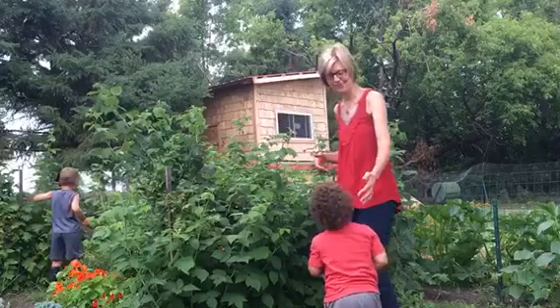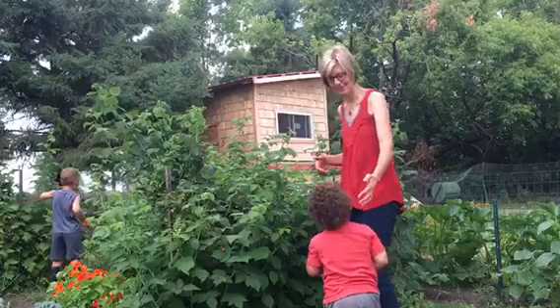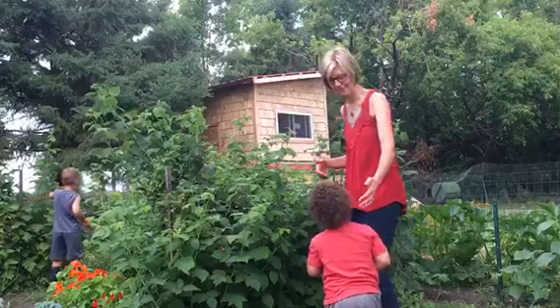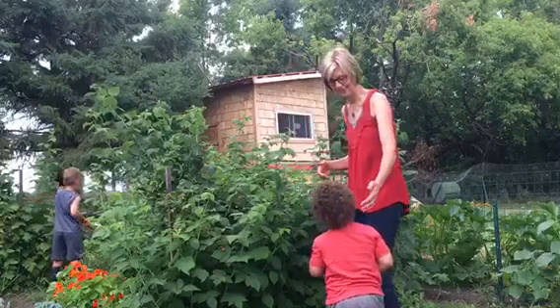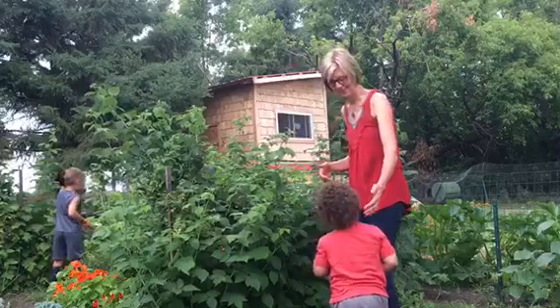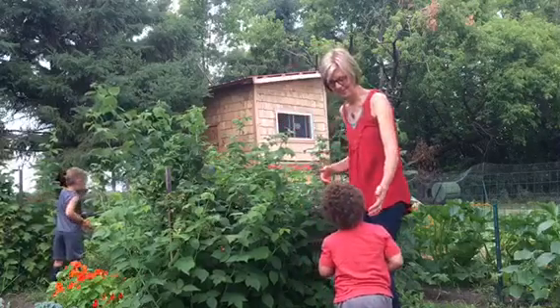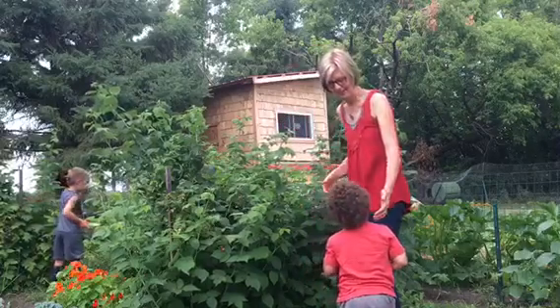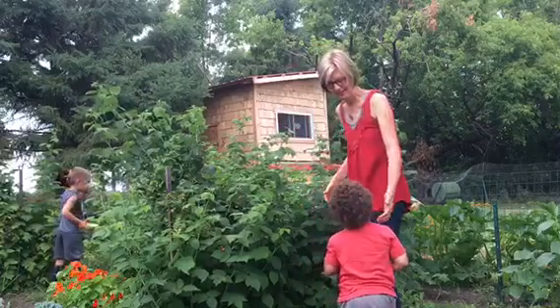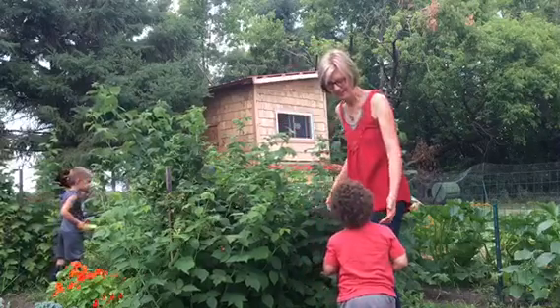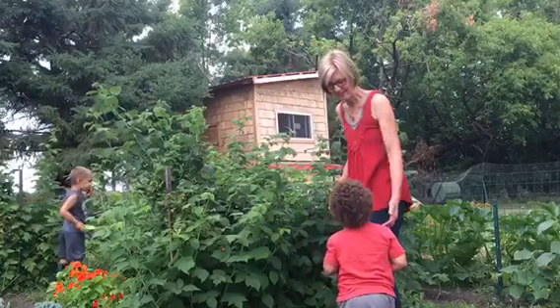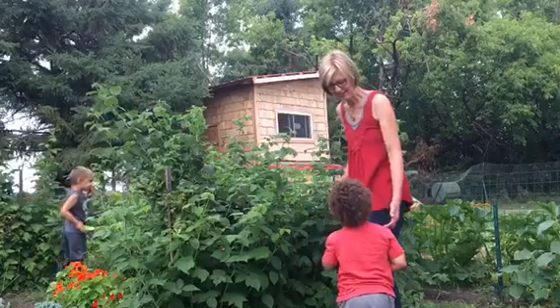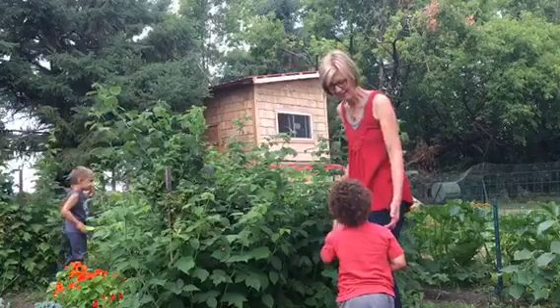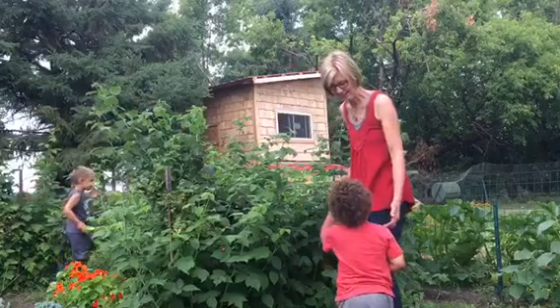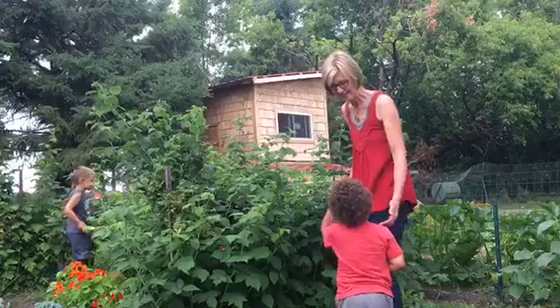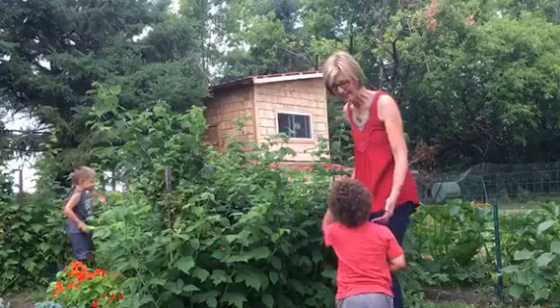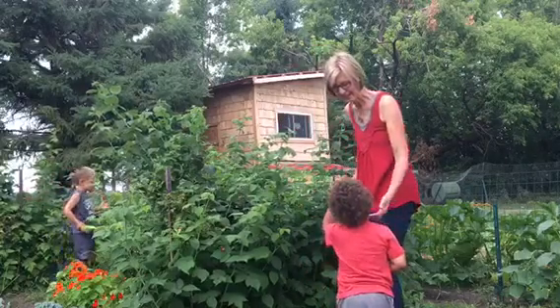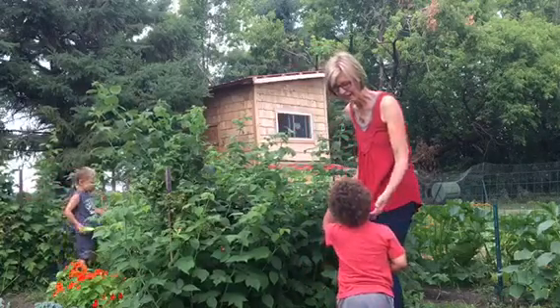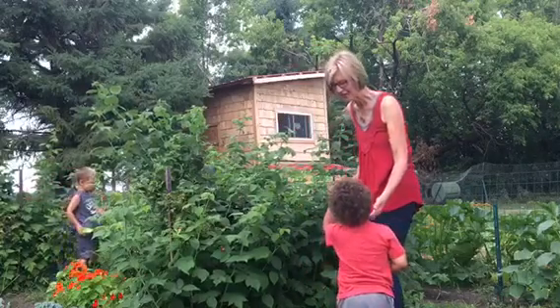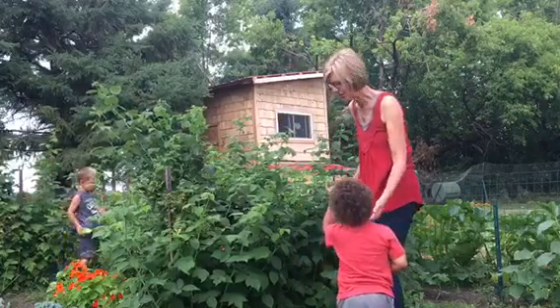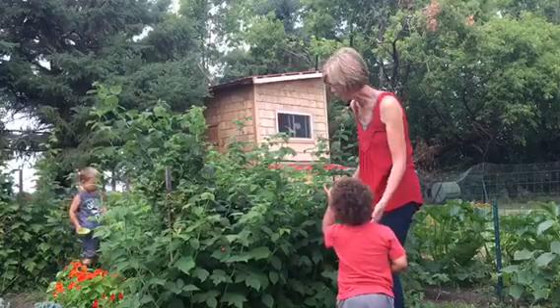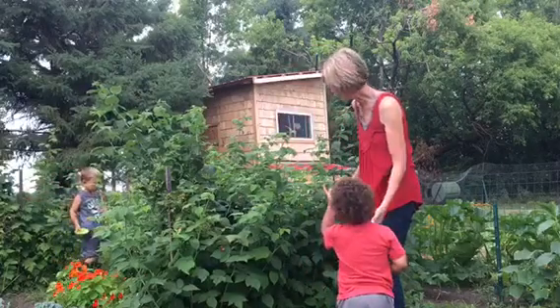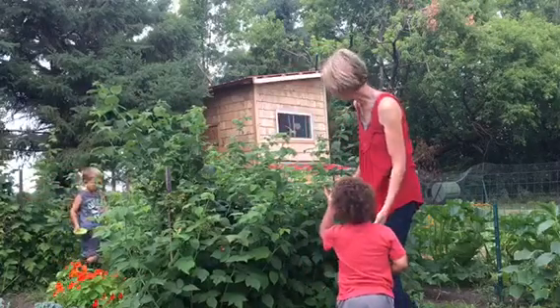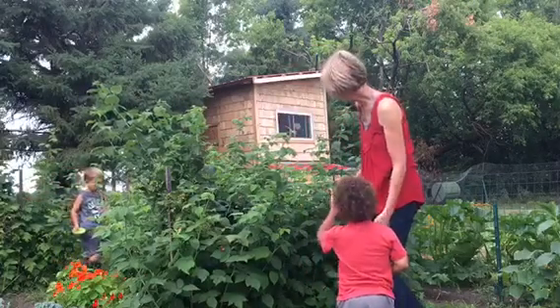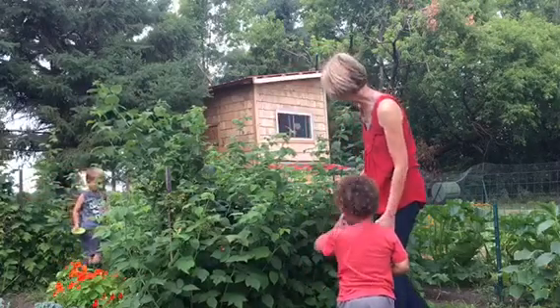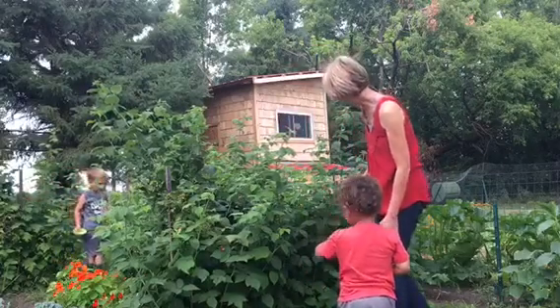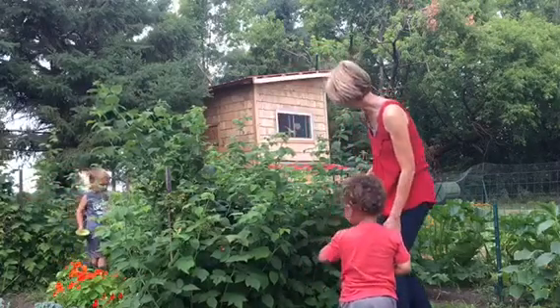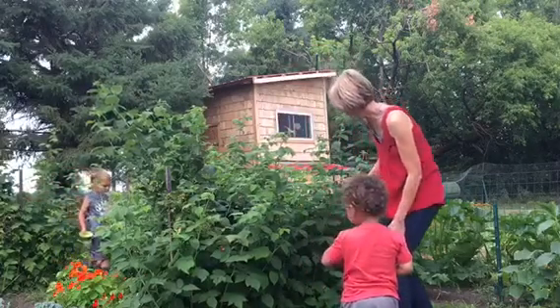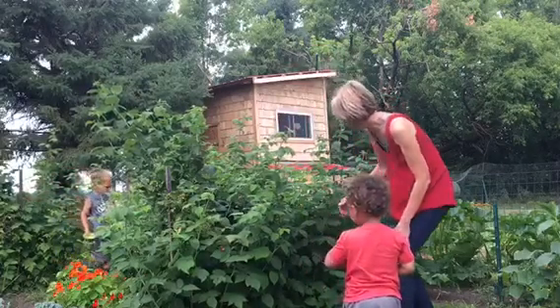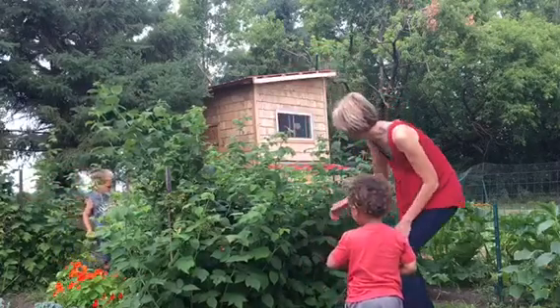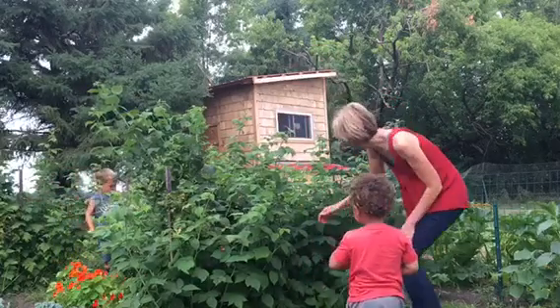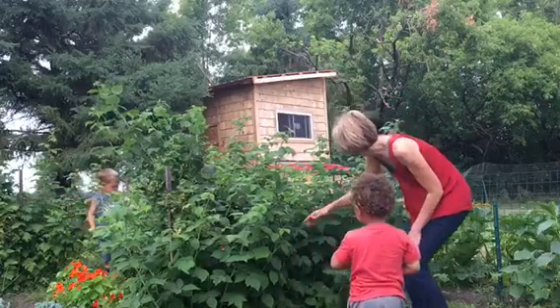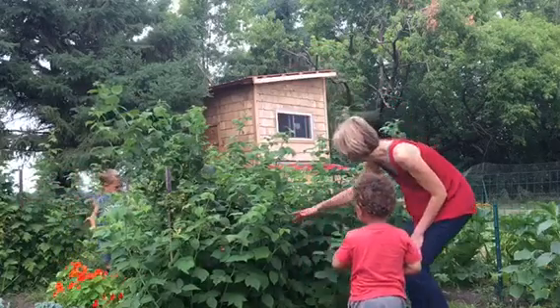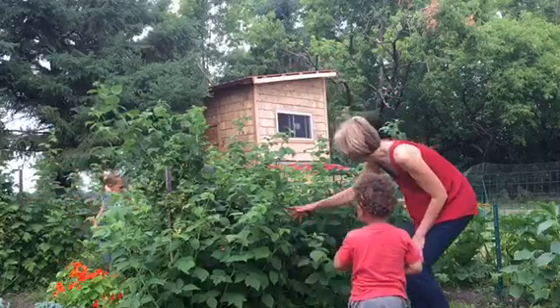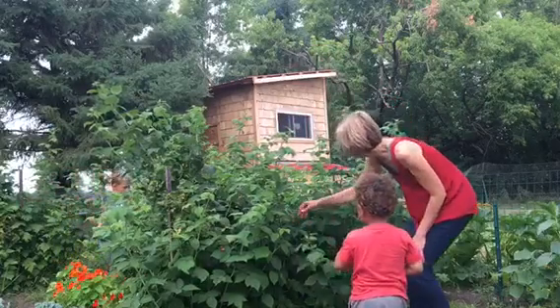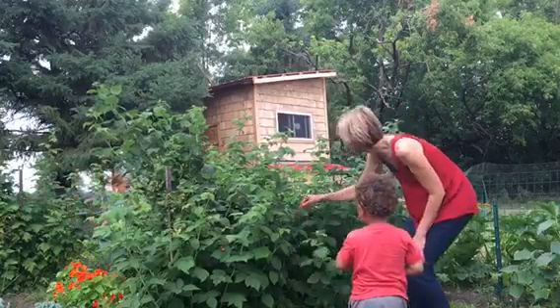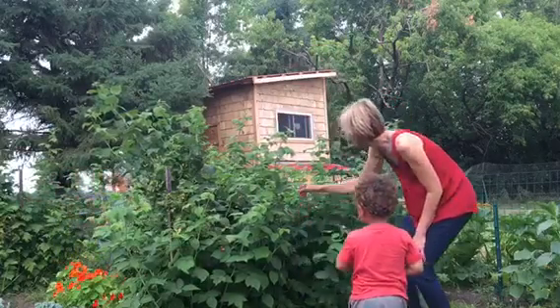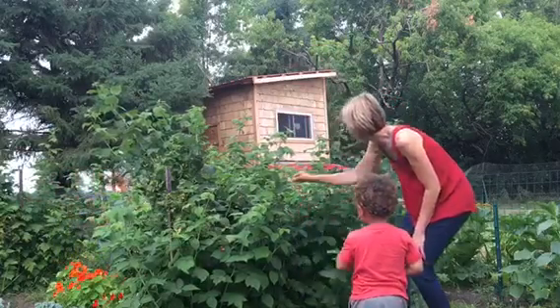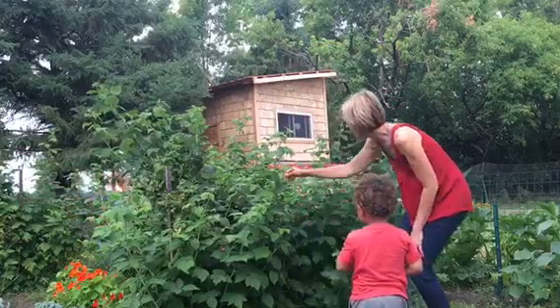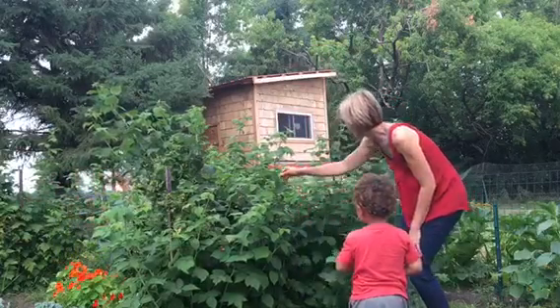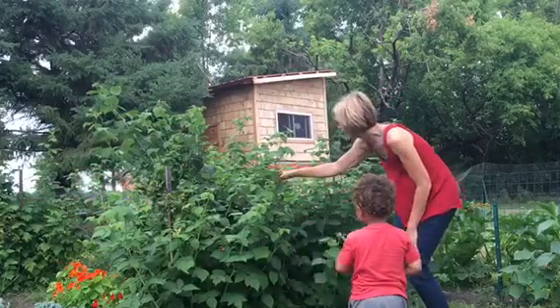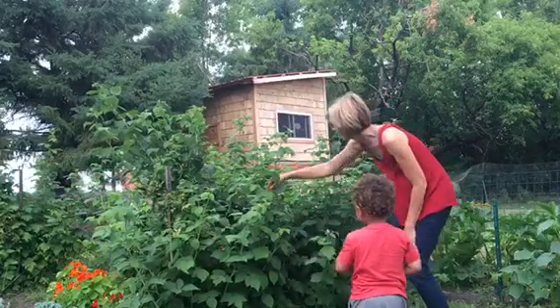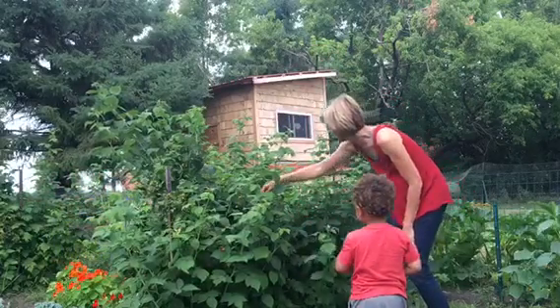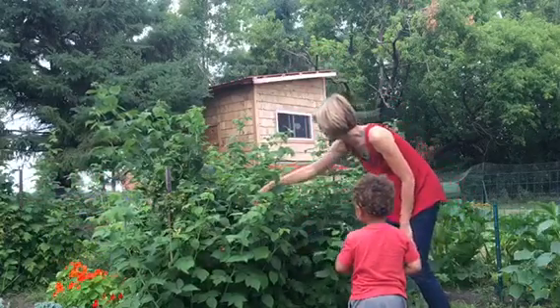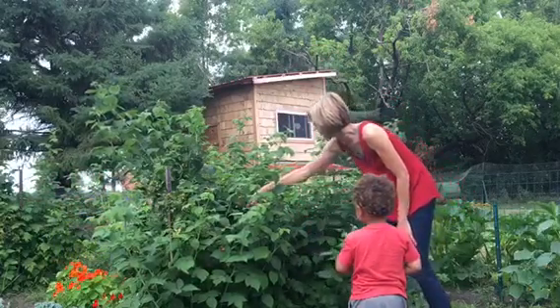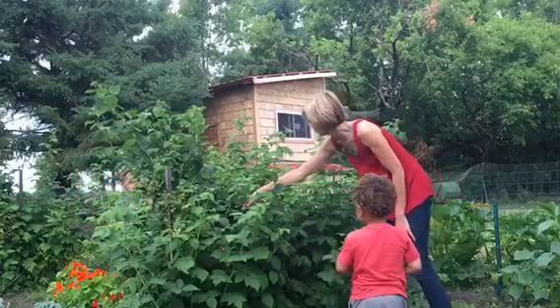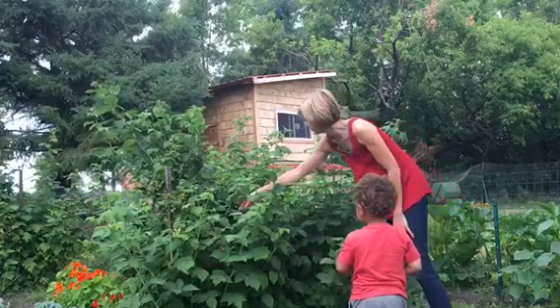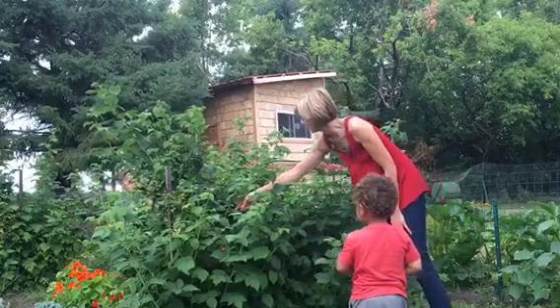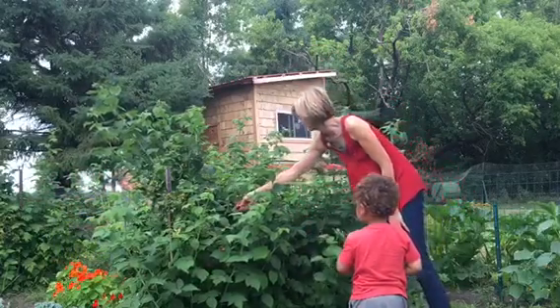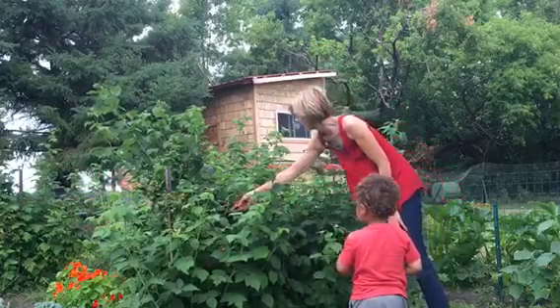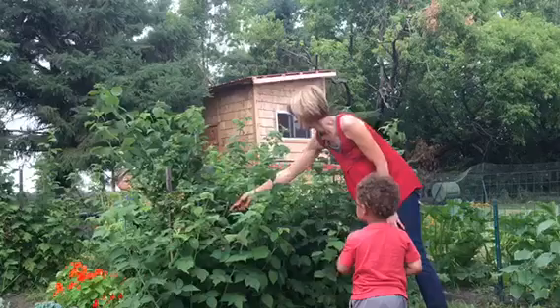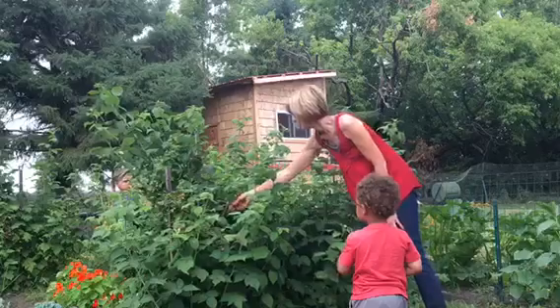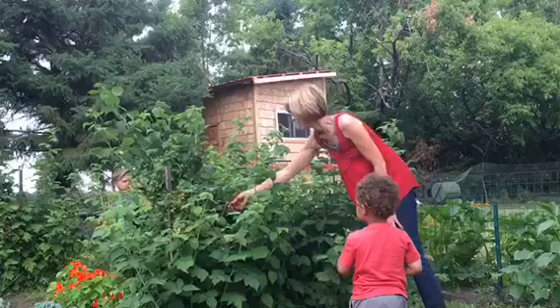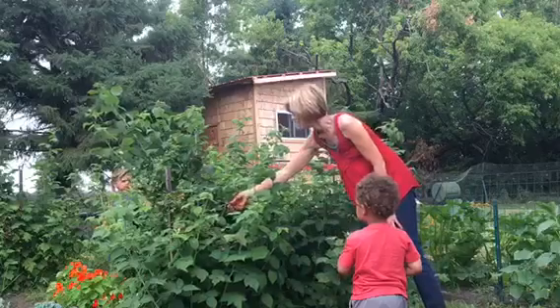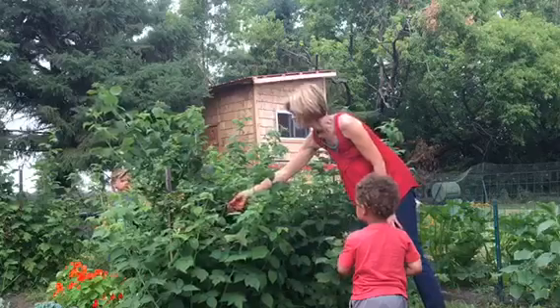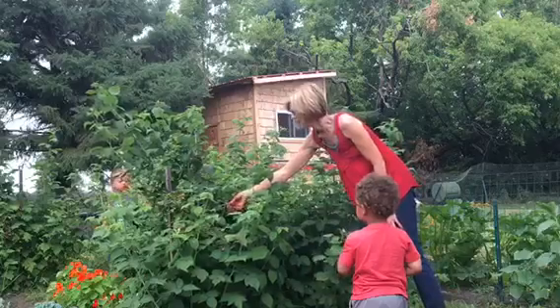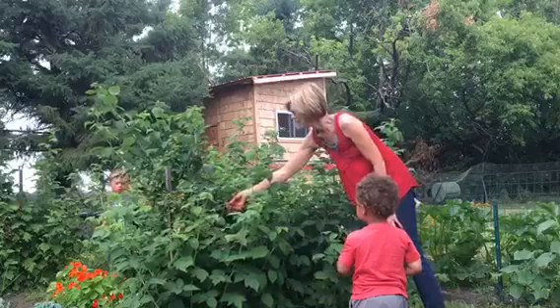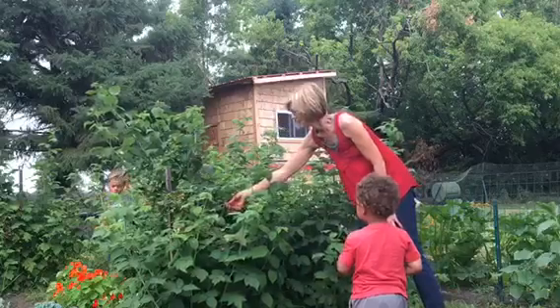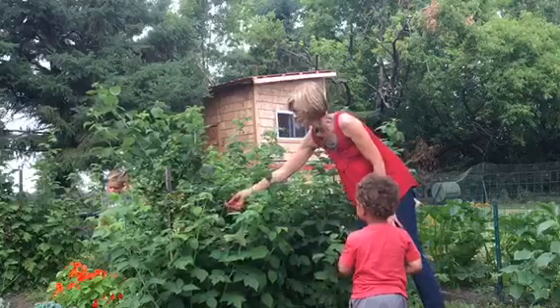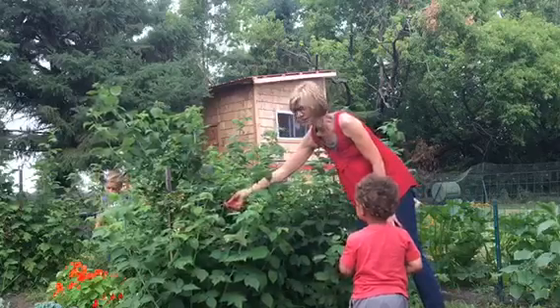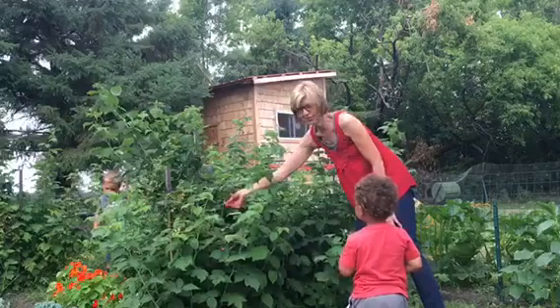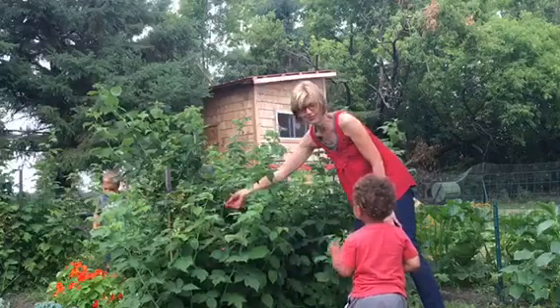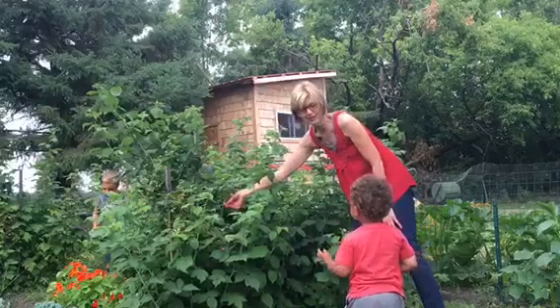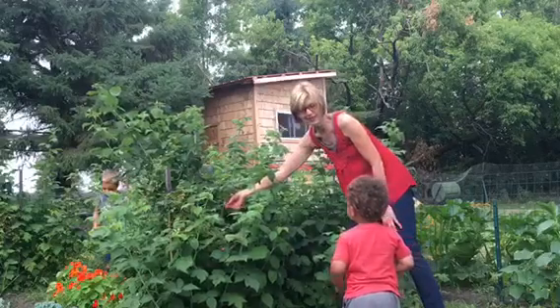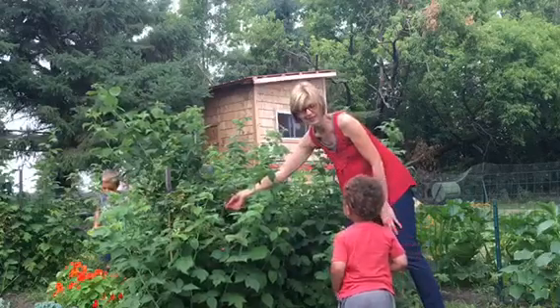Can I pick this one? Yeah, you can pick that one. How about this one over here? Can you get that?